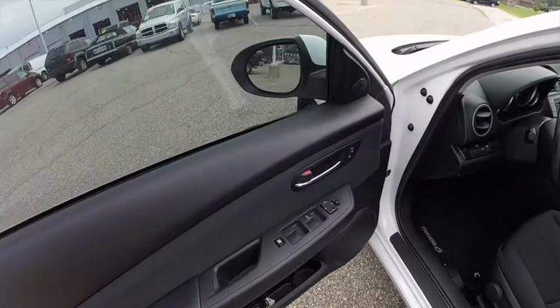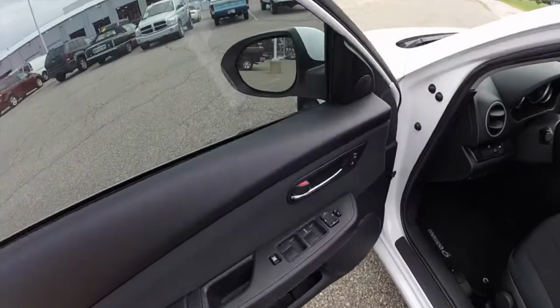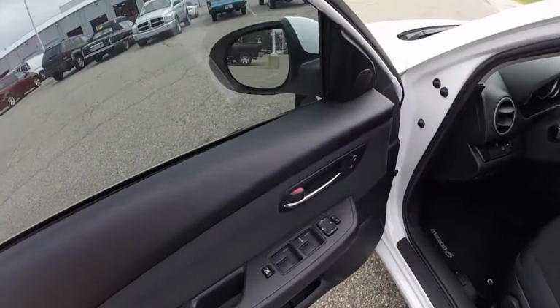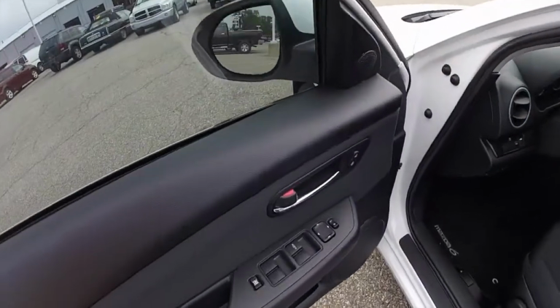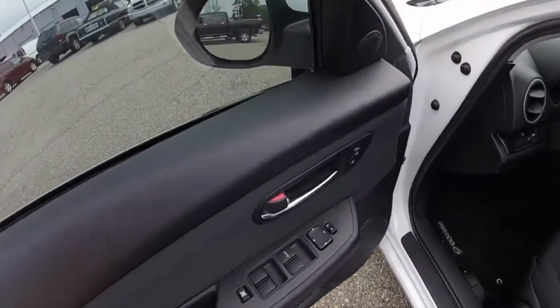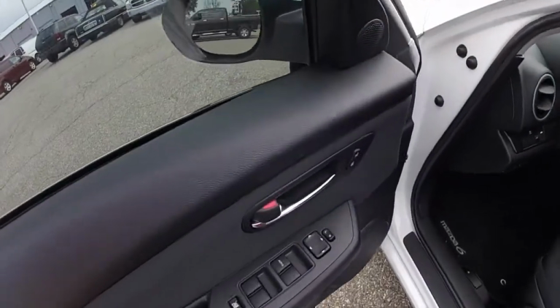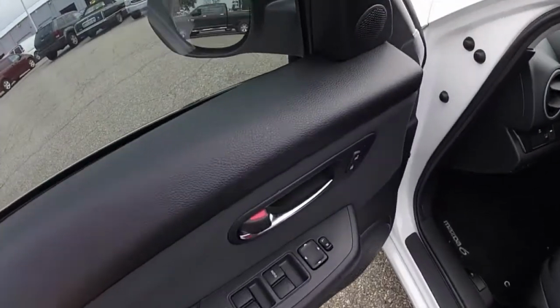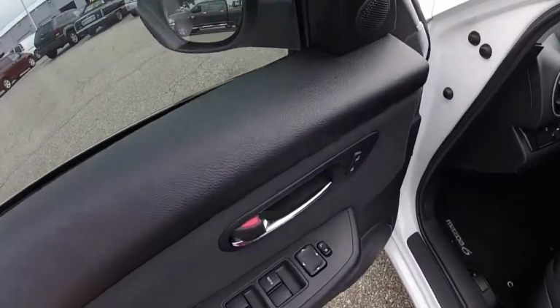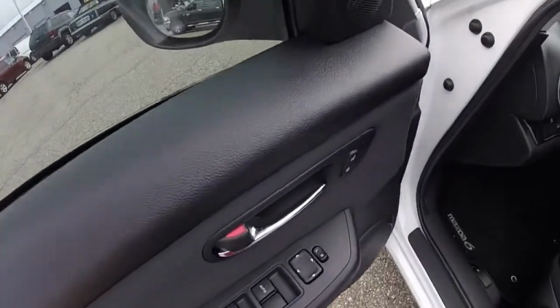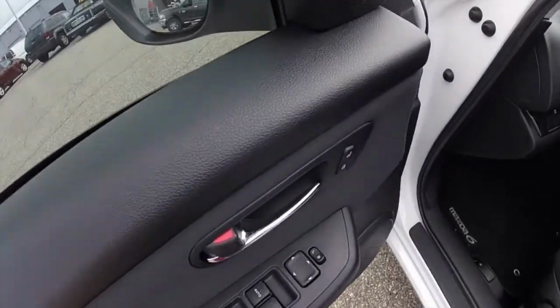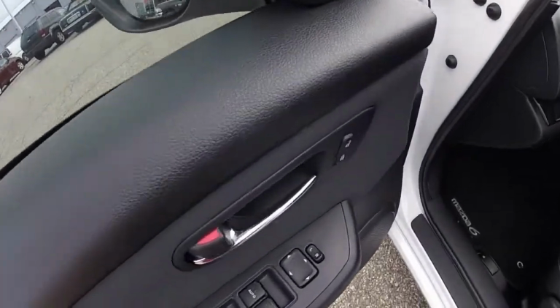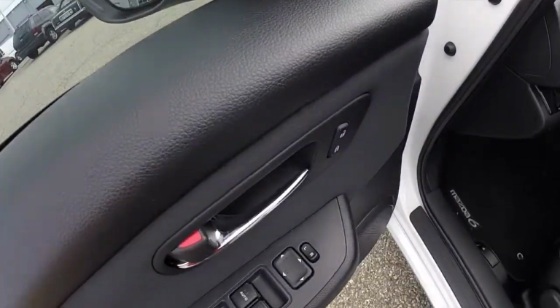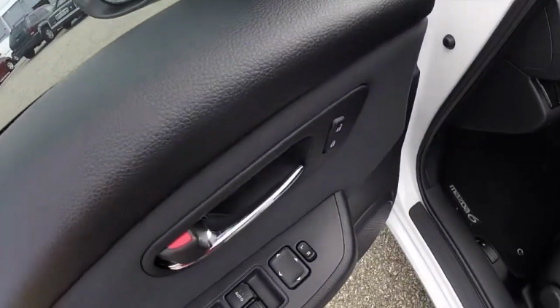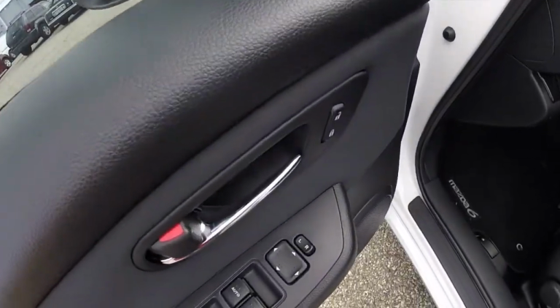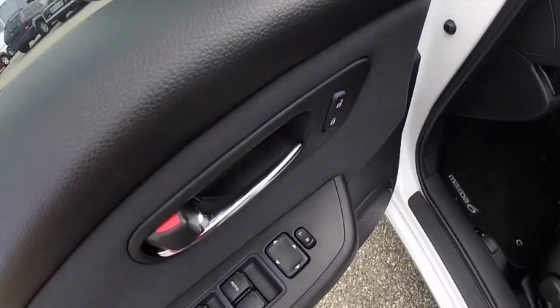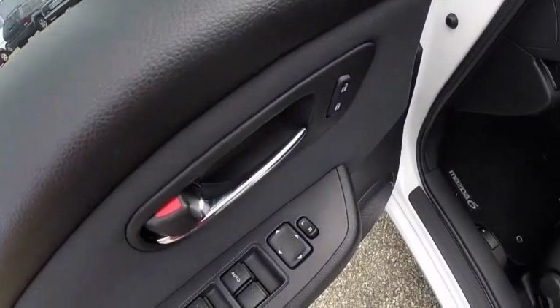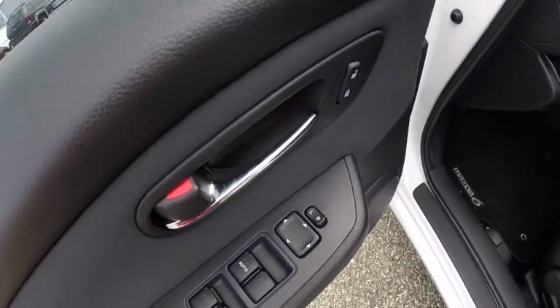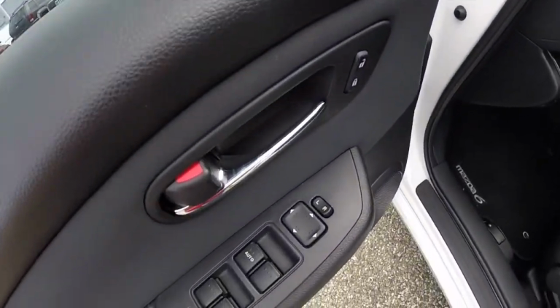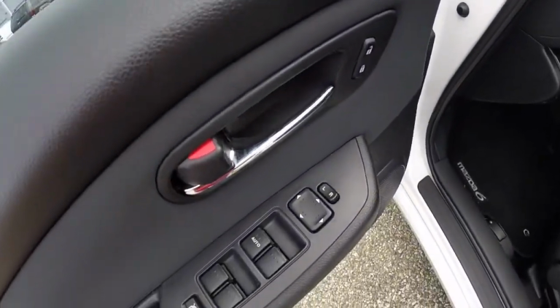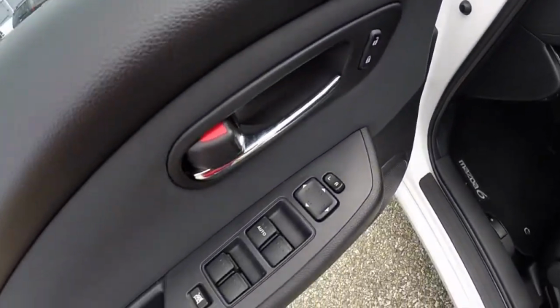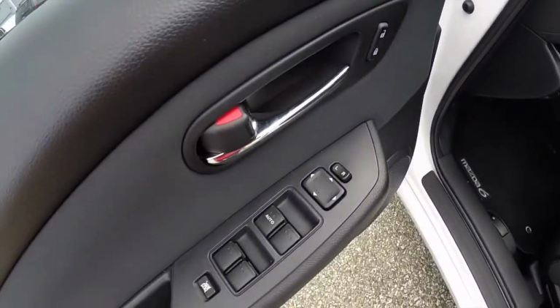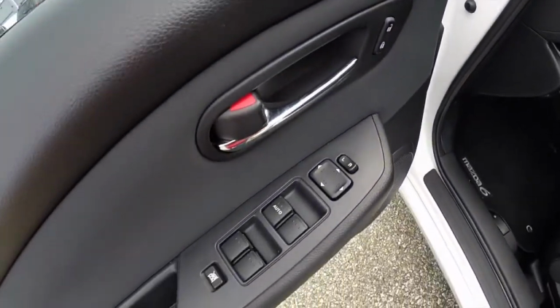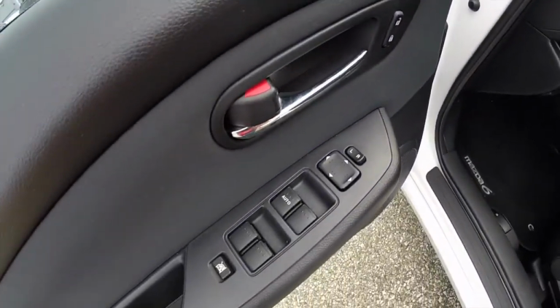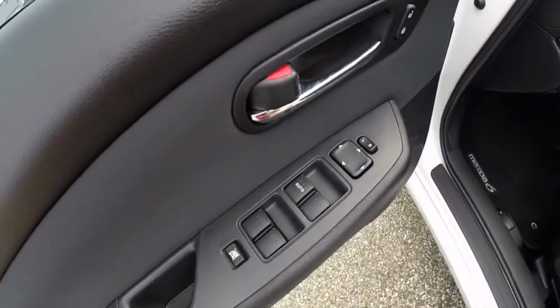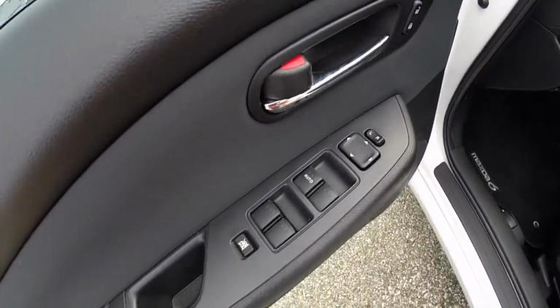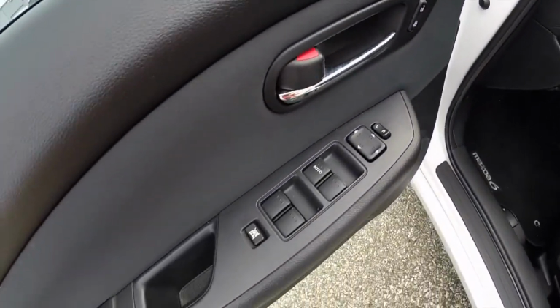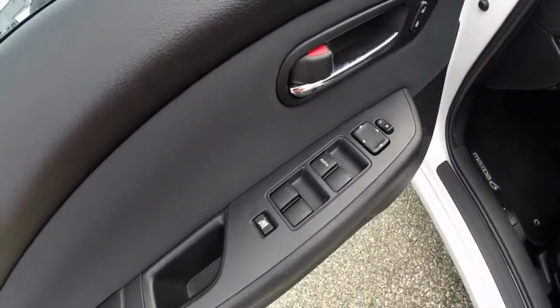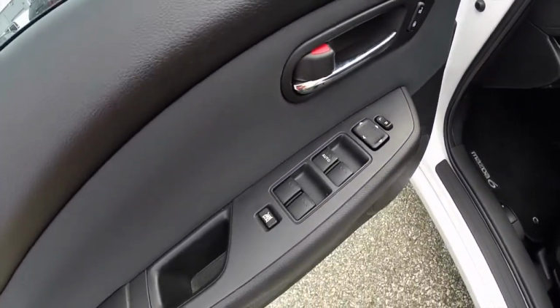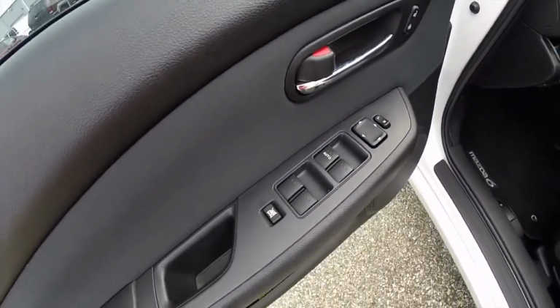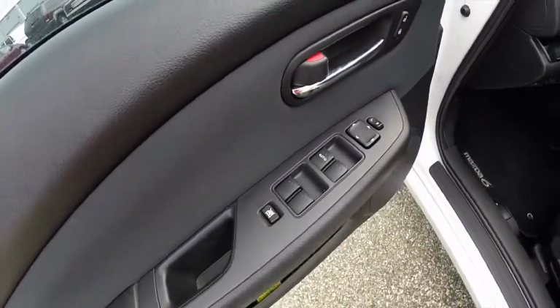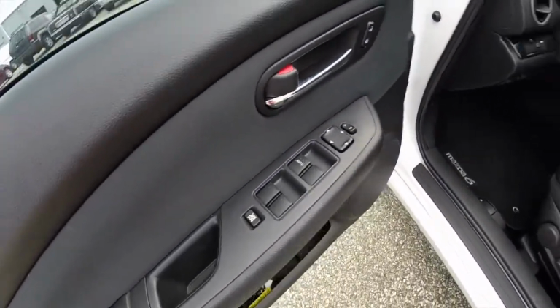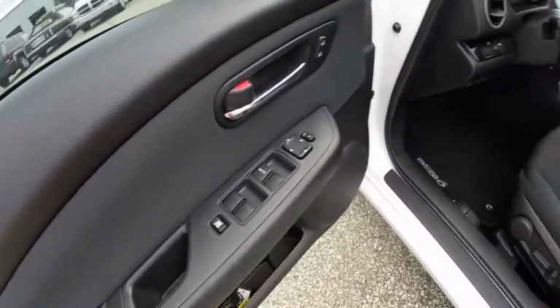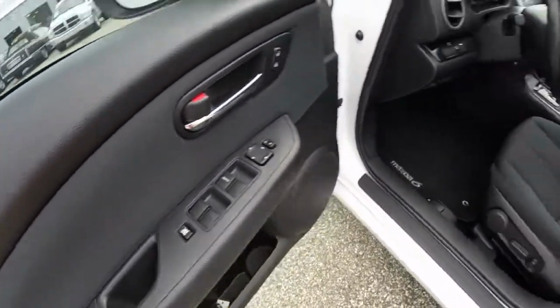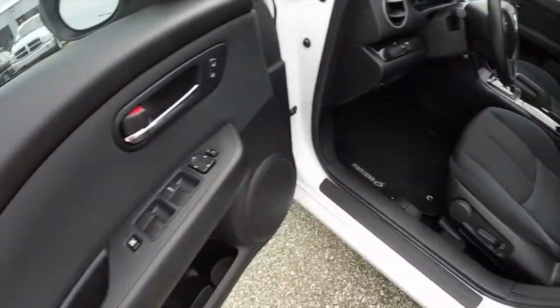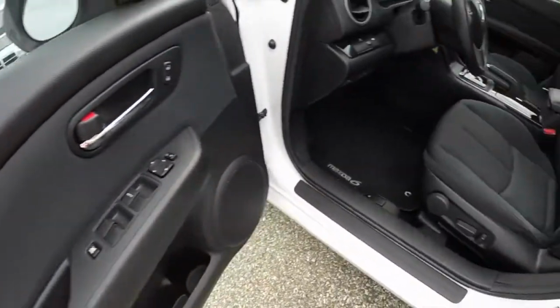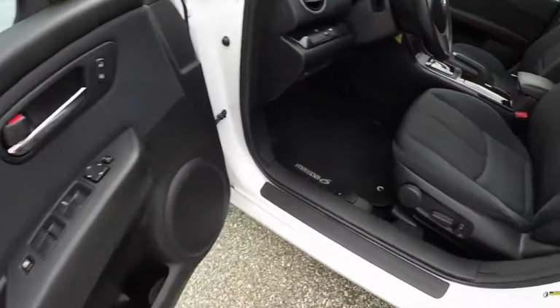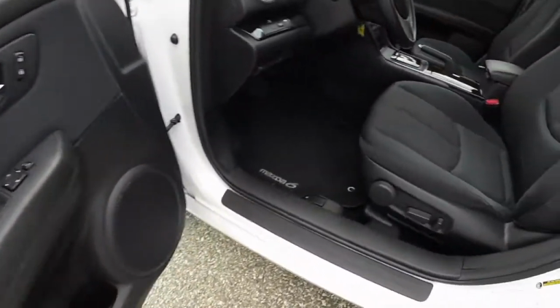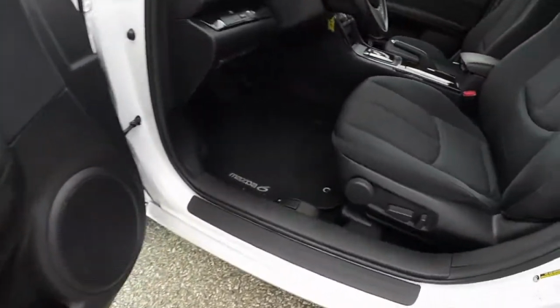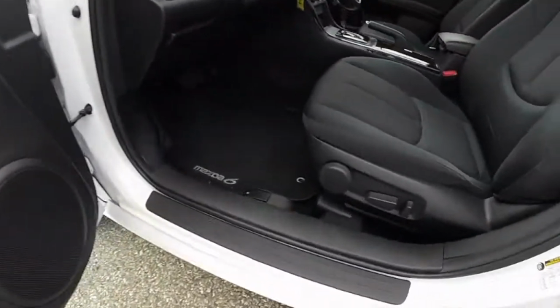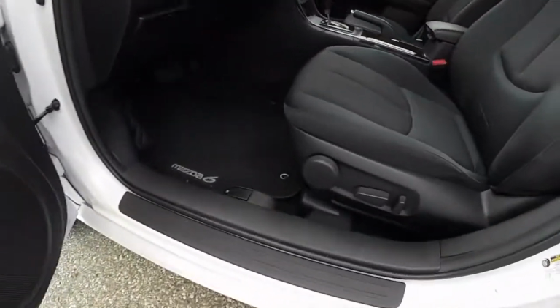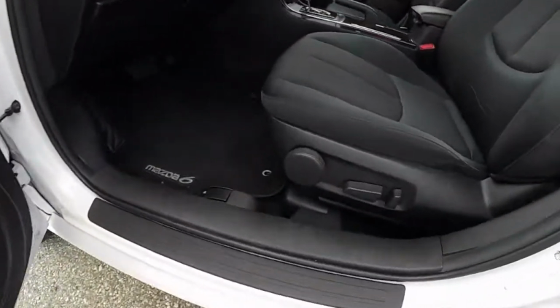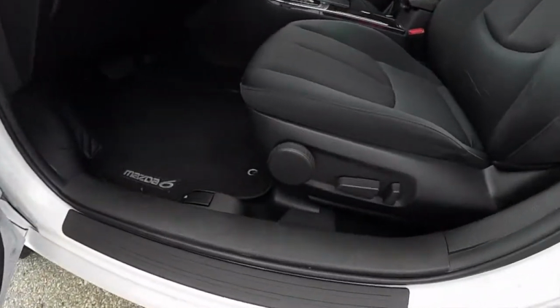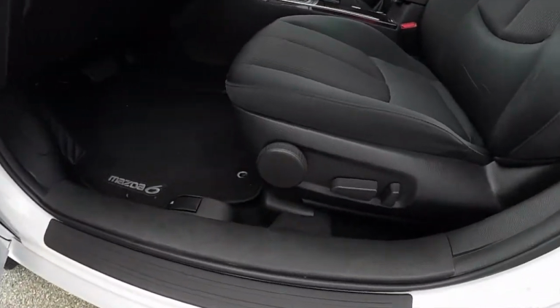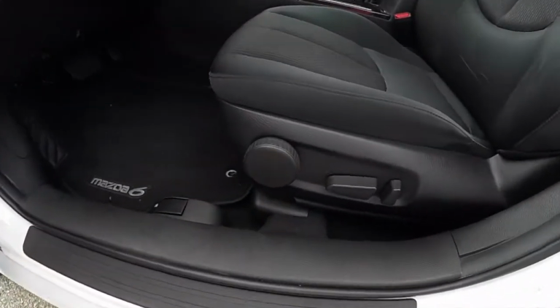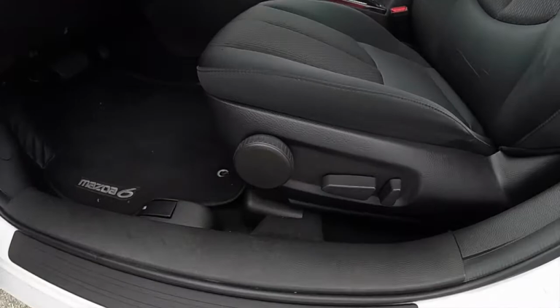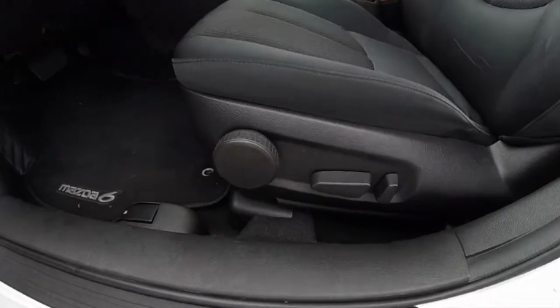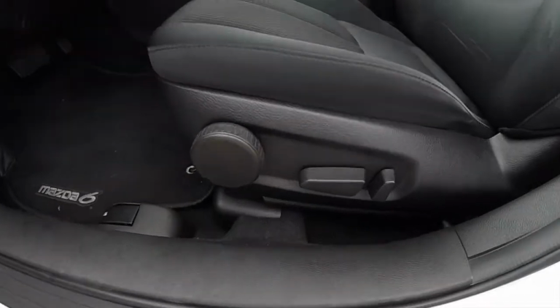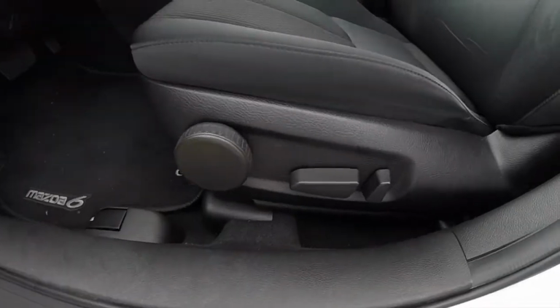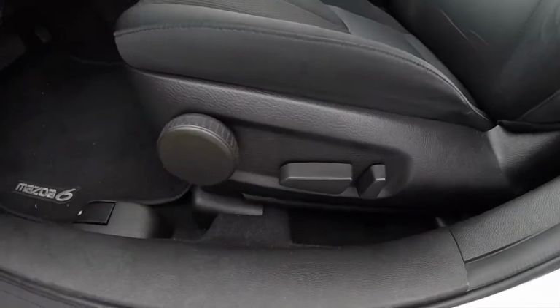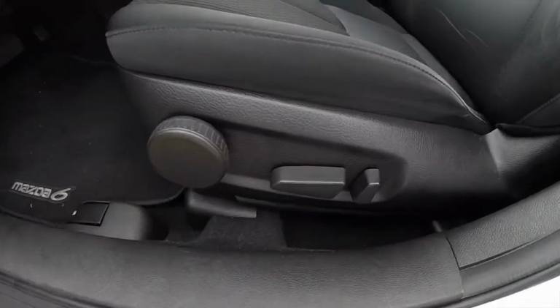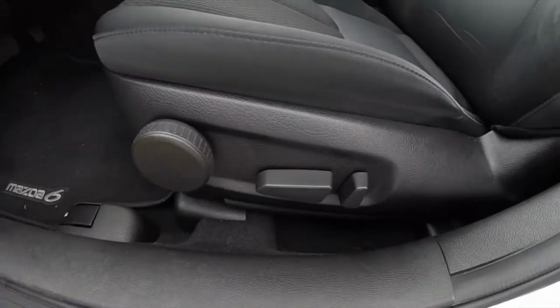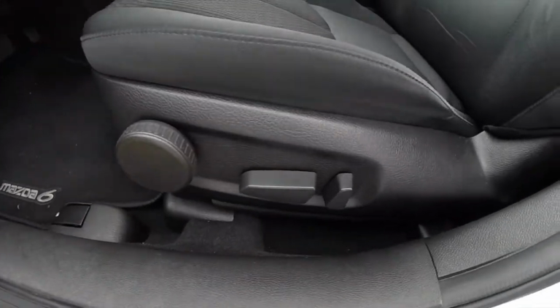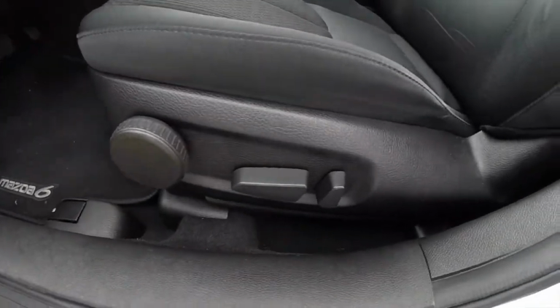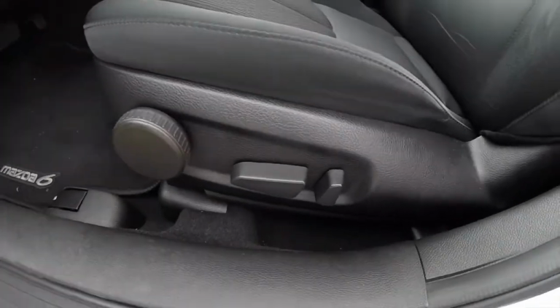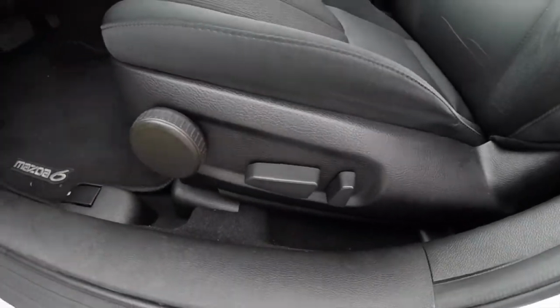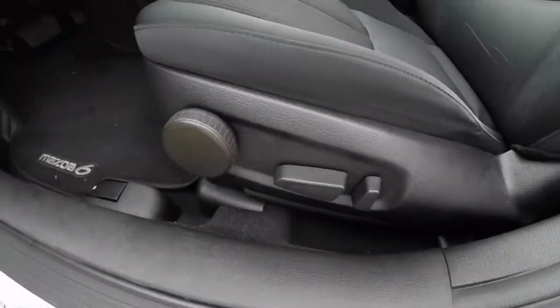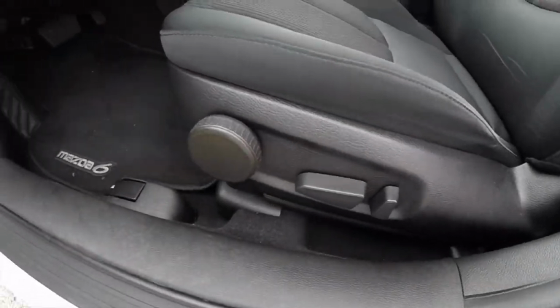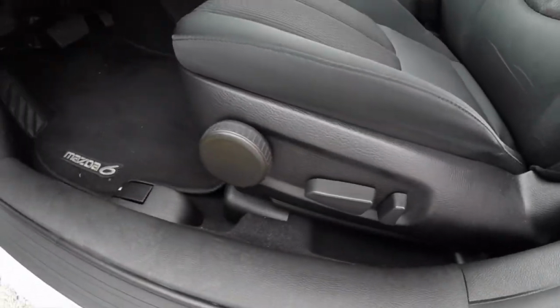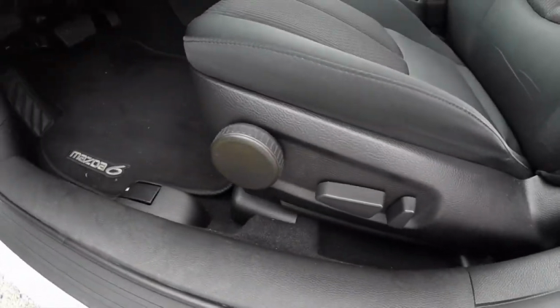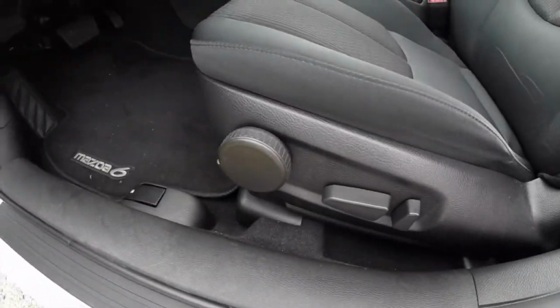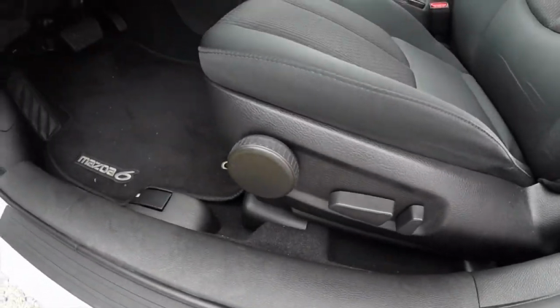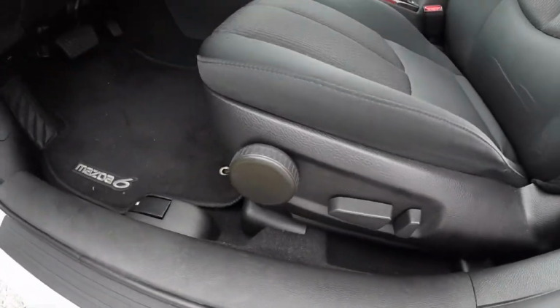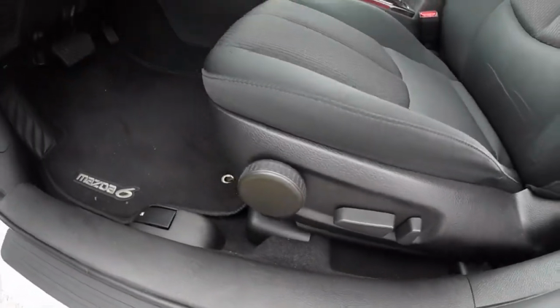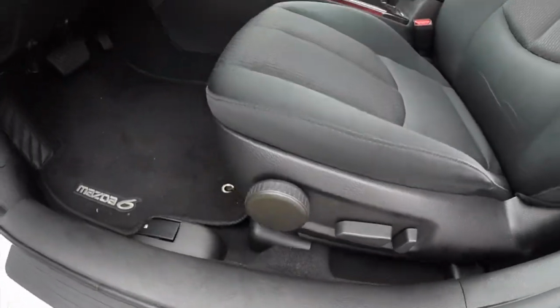Inside, this vehicle does have power windows, power mirrors, and power door locks. It also has an eight-way power driver's seat with adjustable lumbar support.